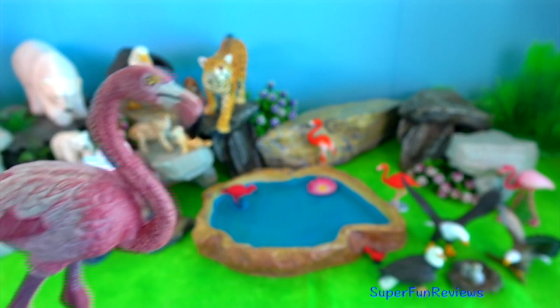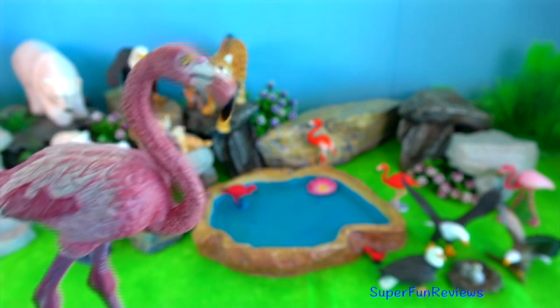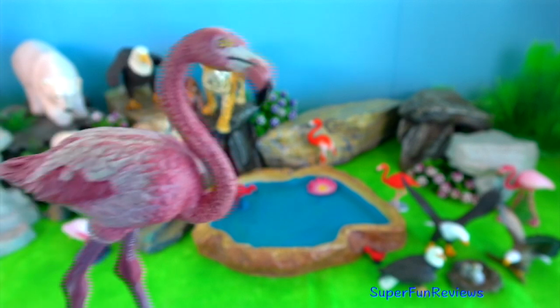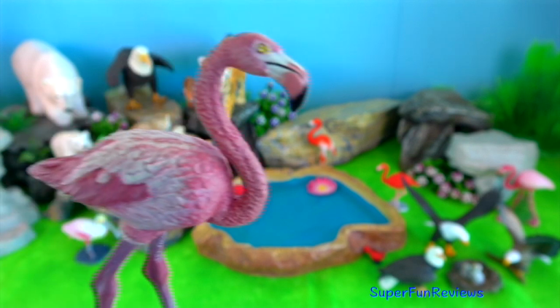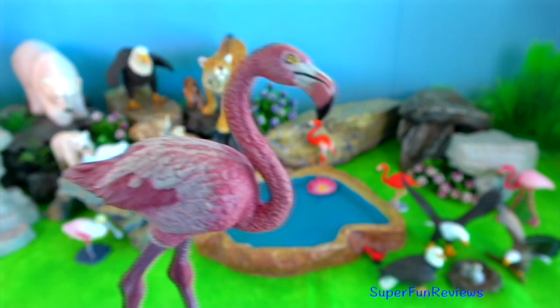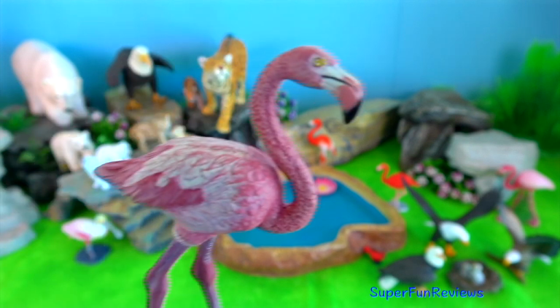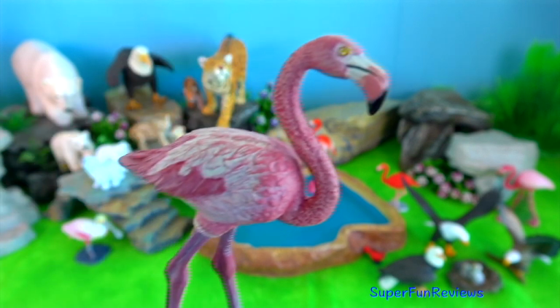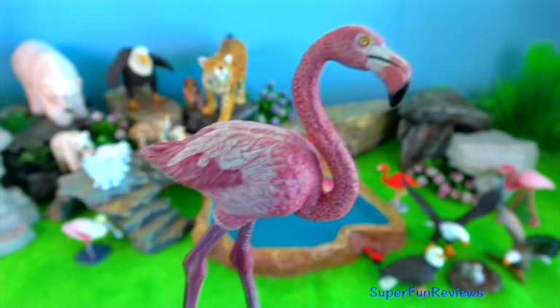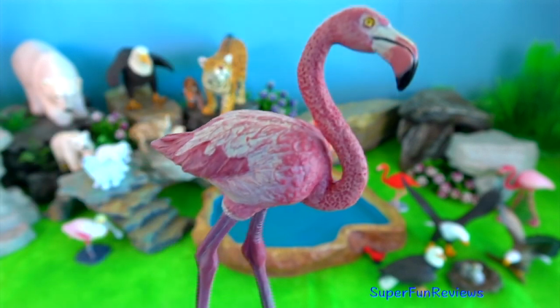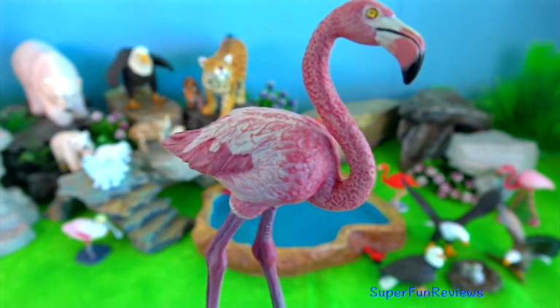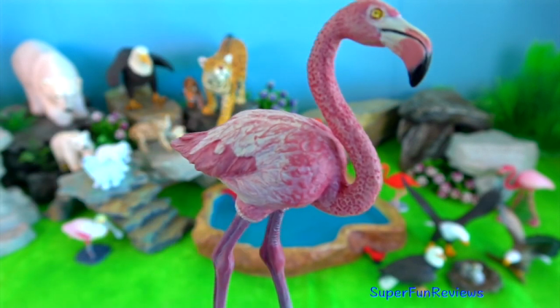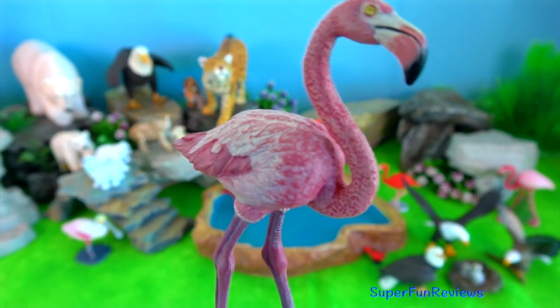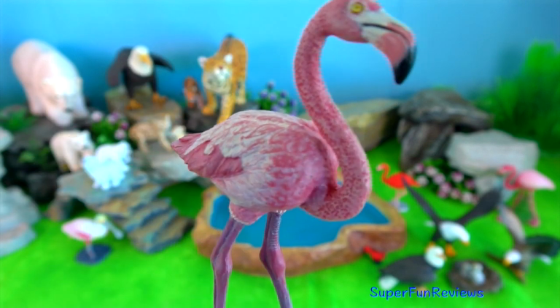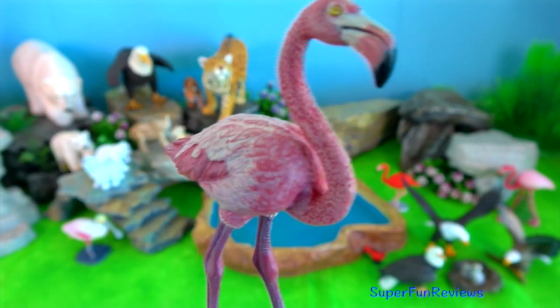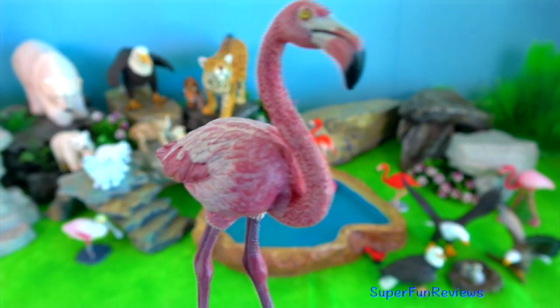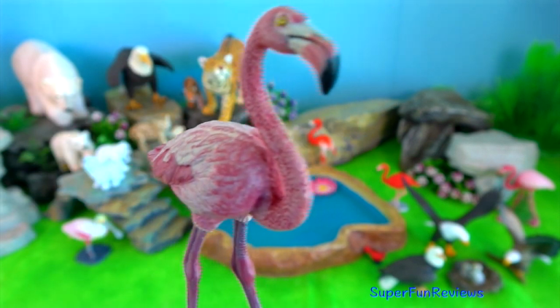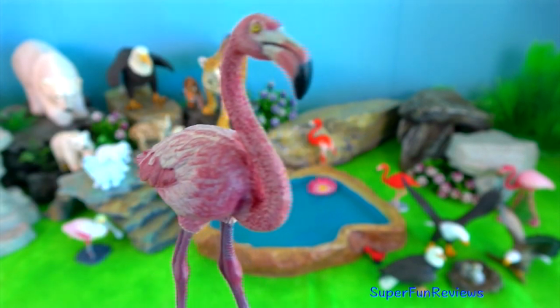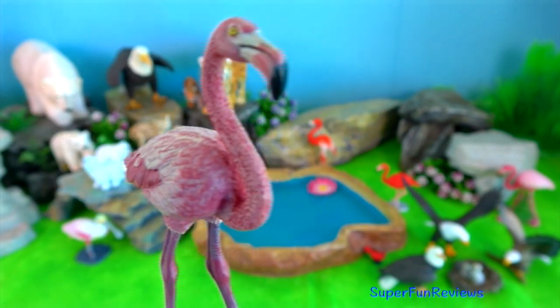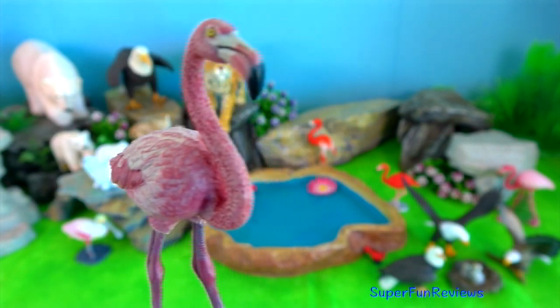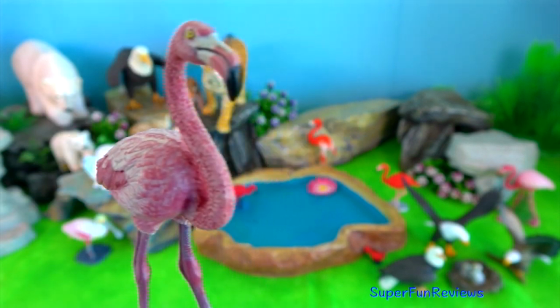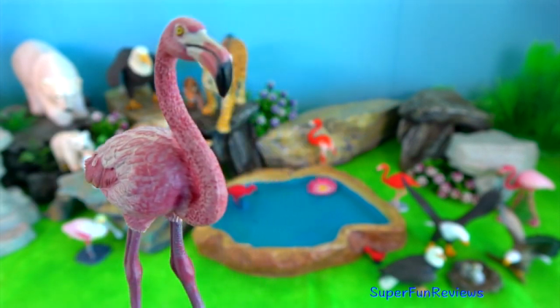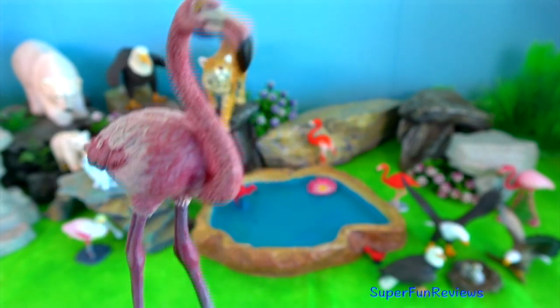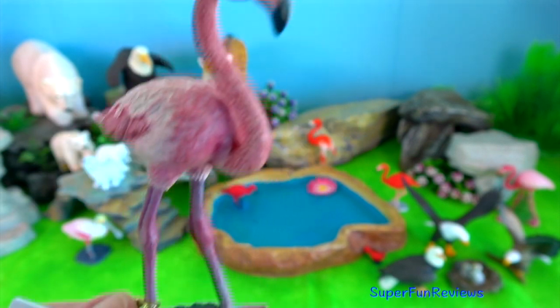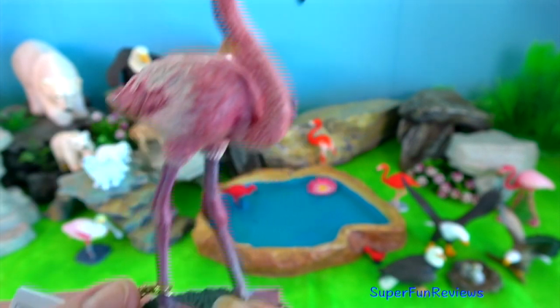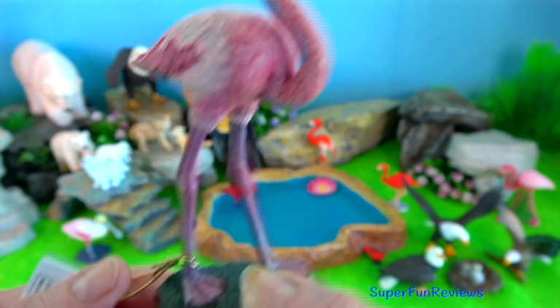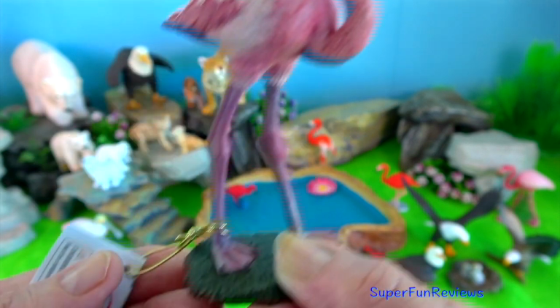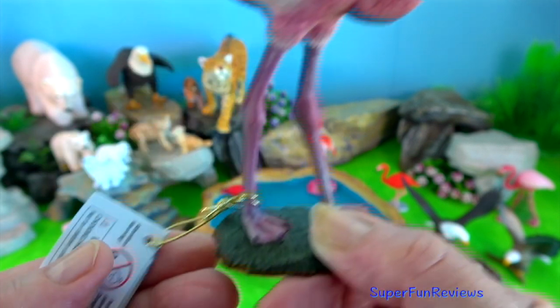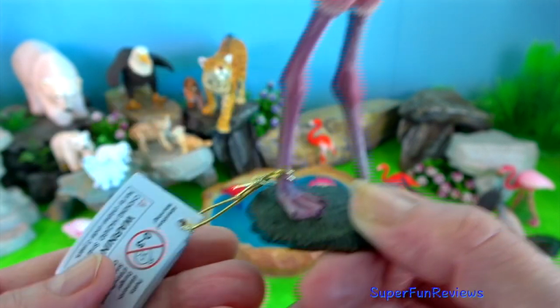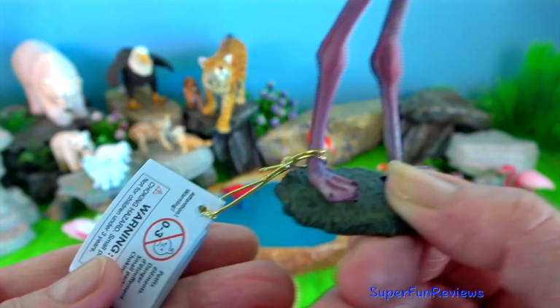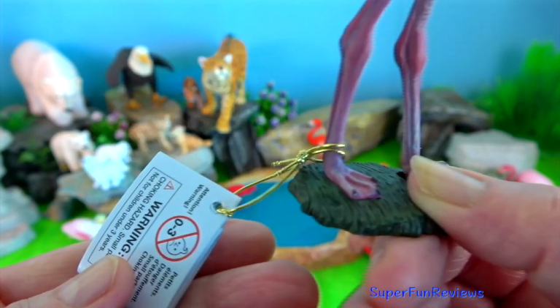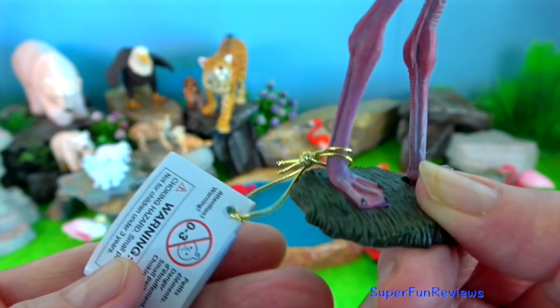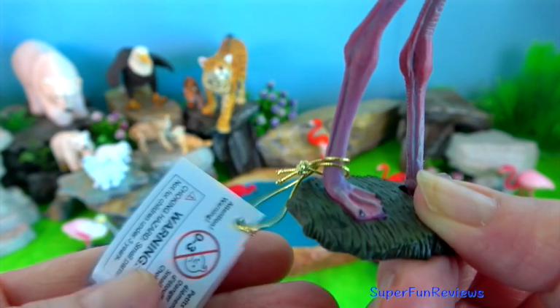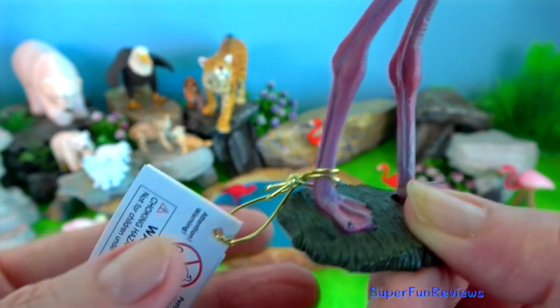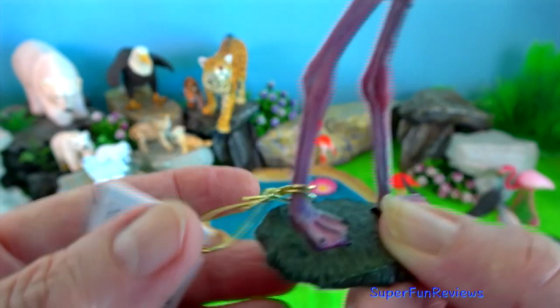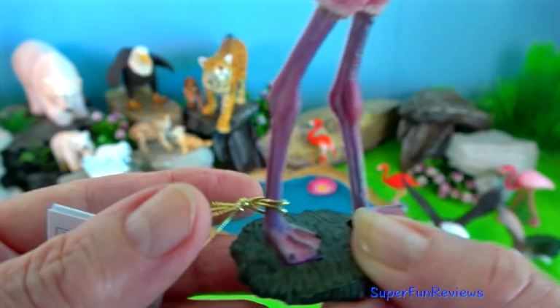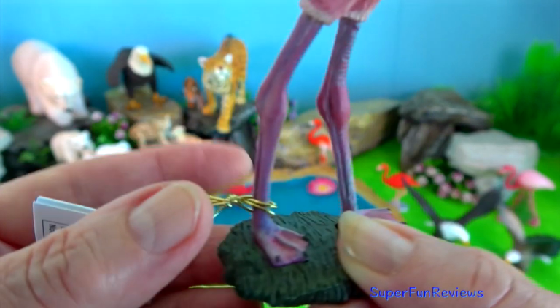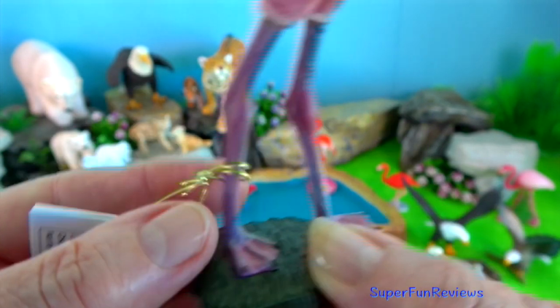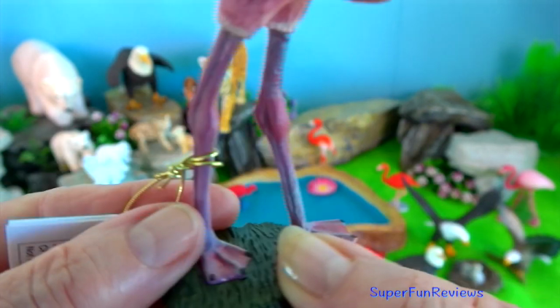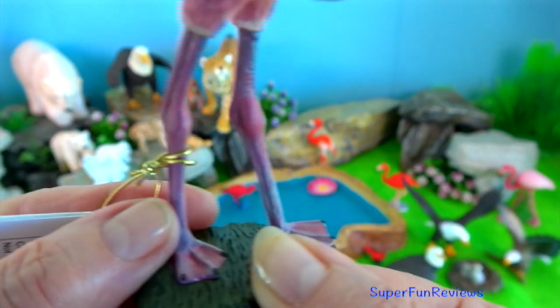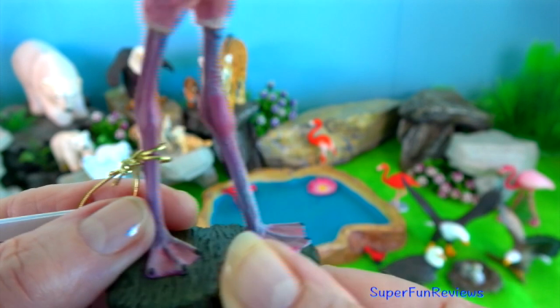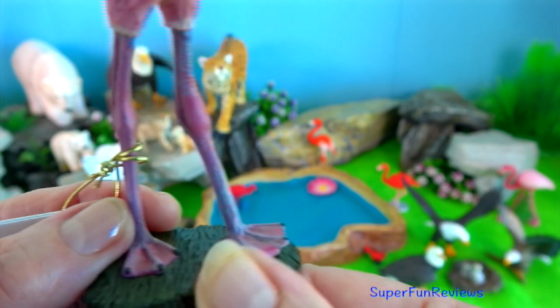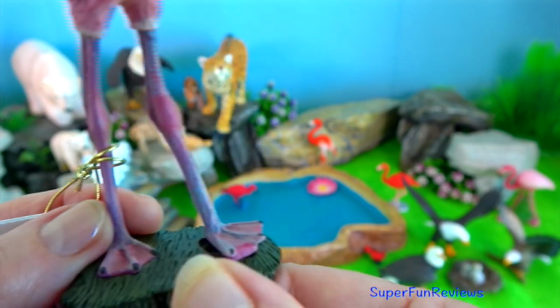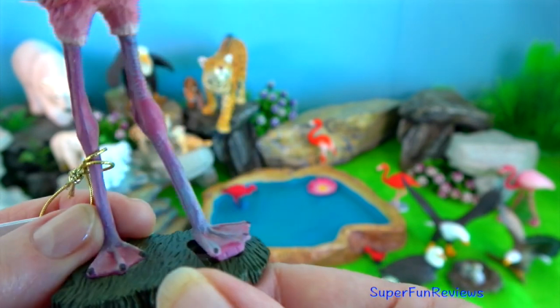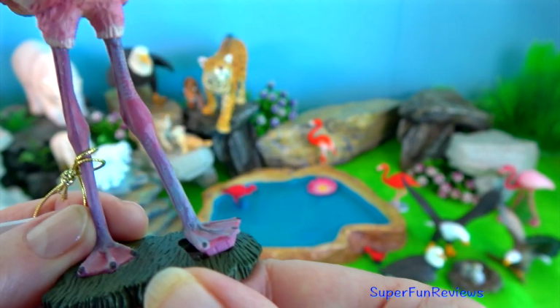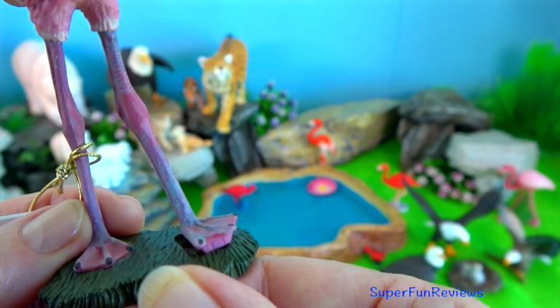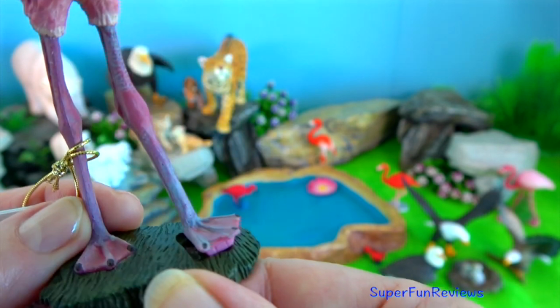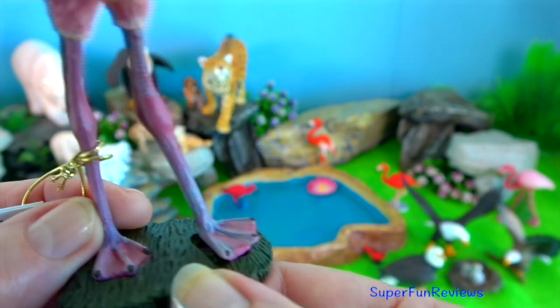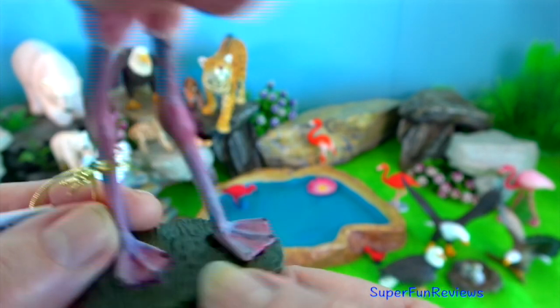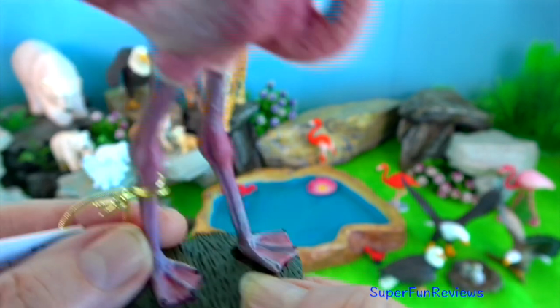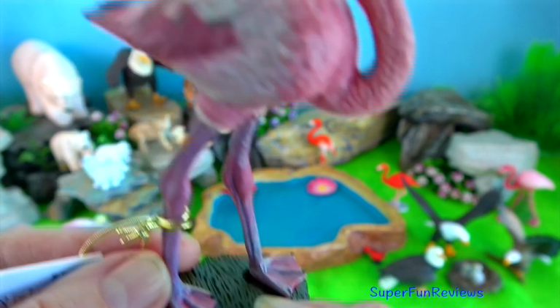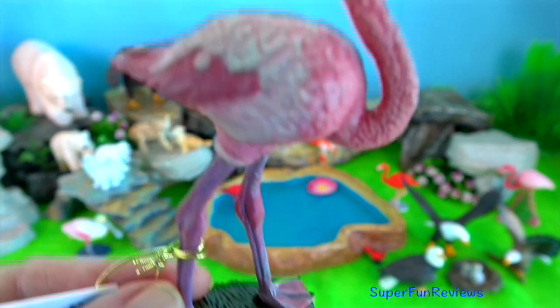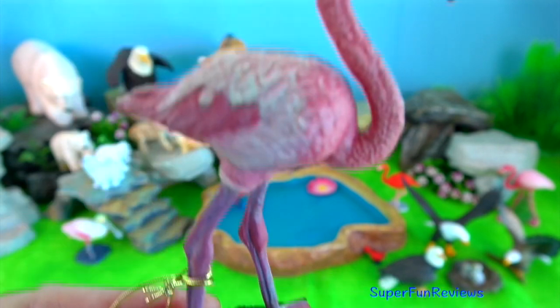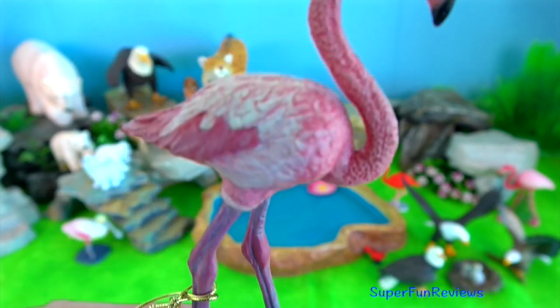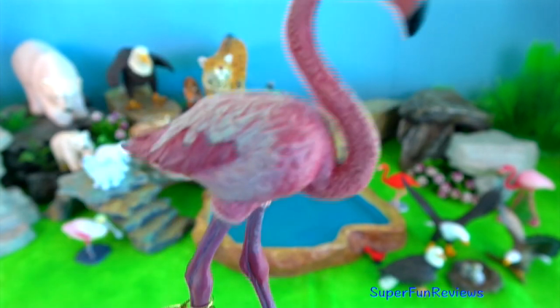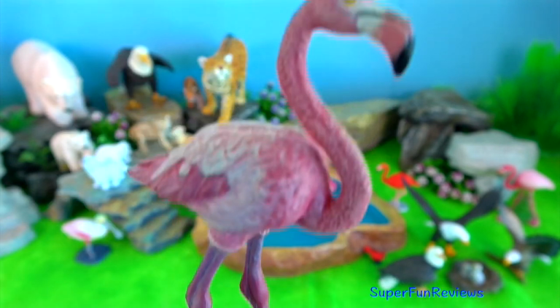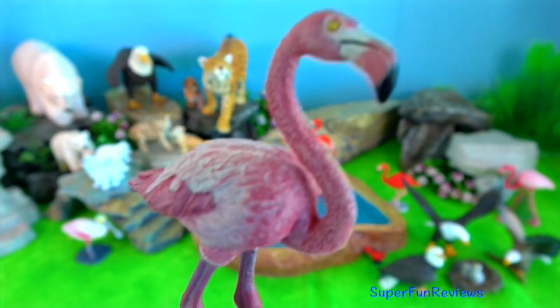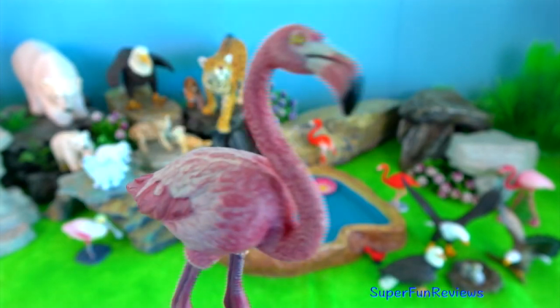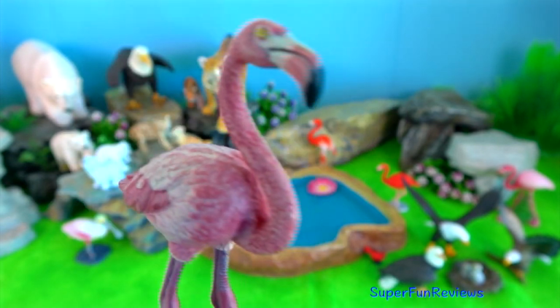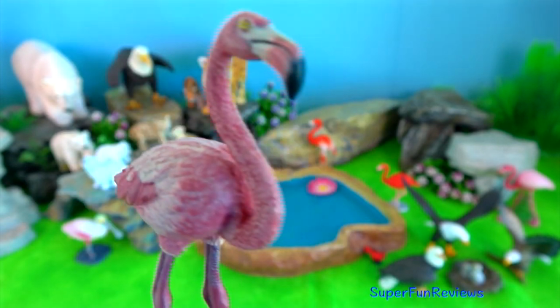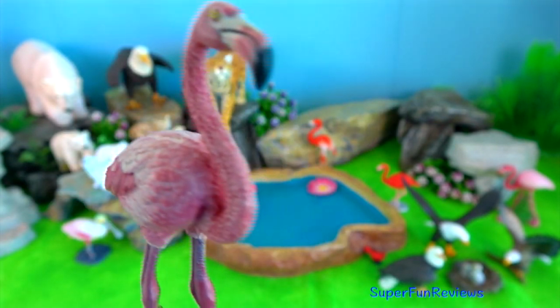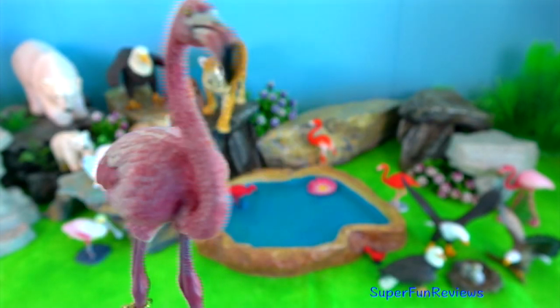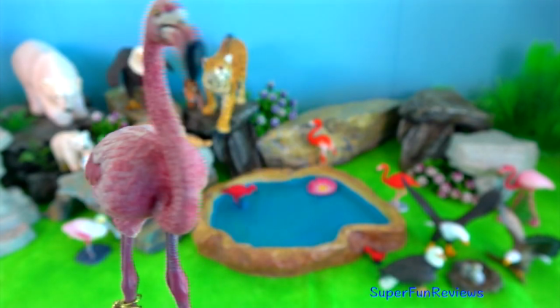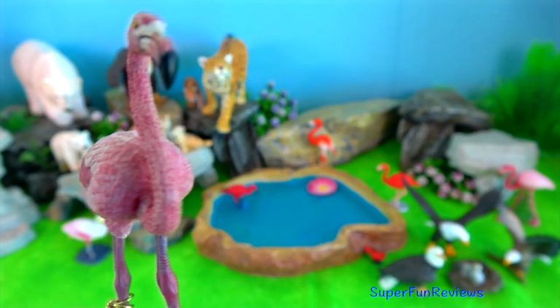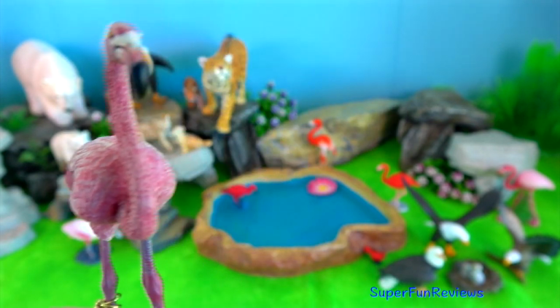Flamingo? They are filter feeders and turn their heads upside down to eat.